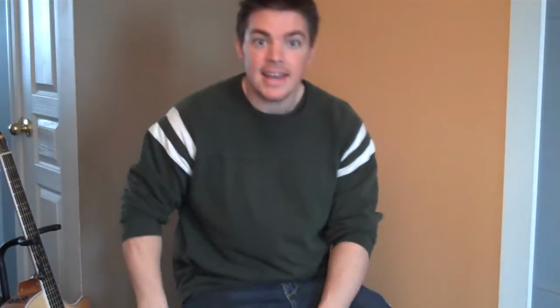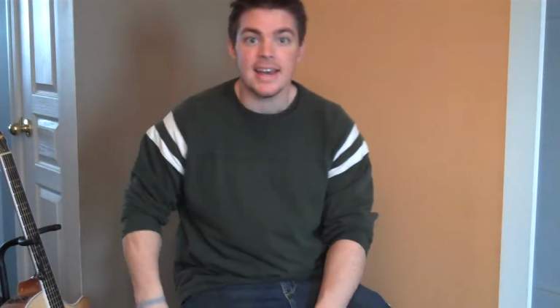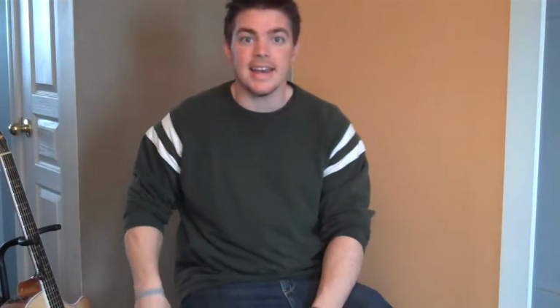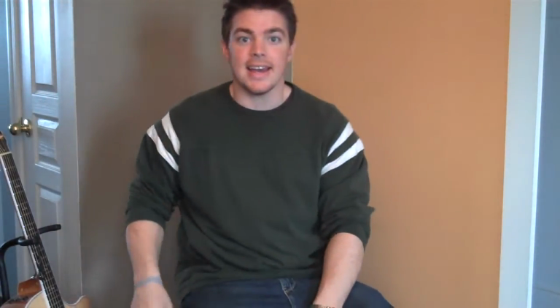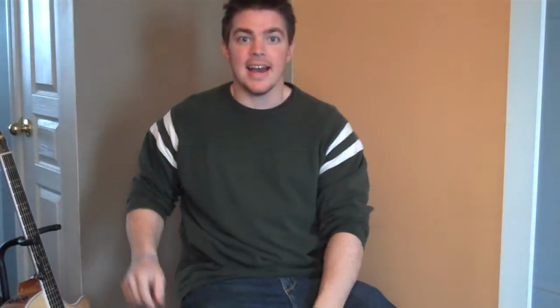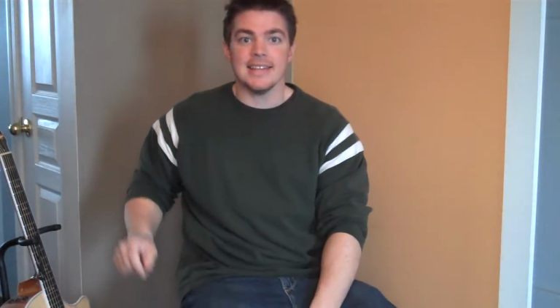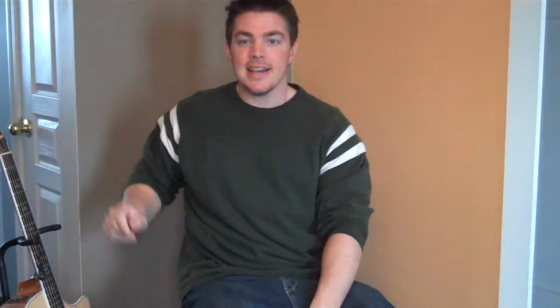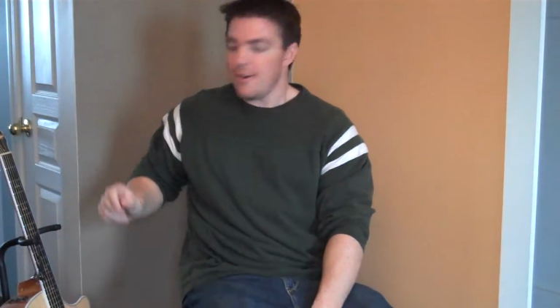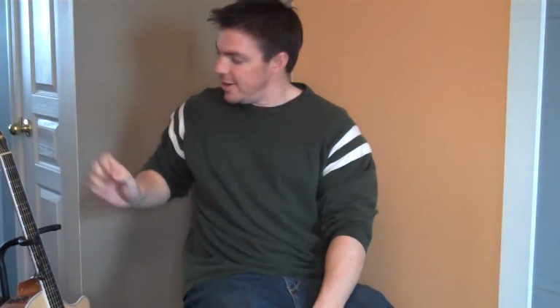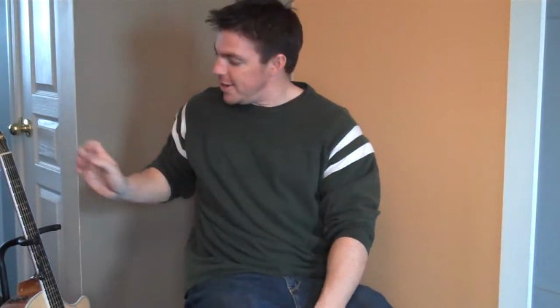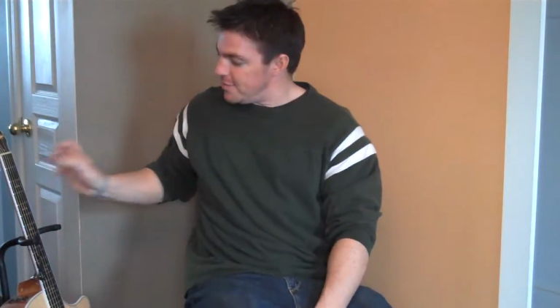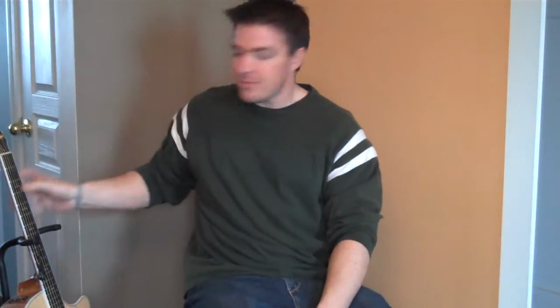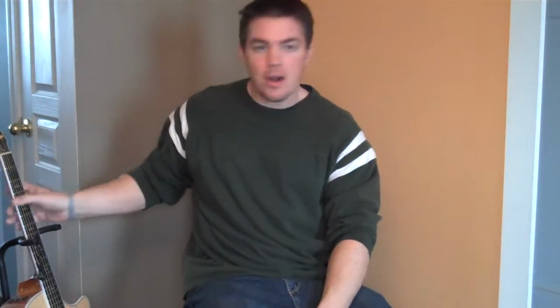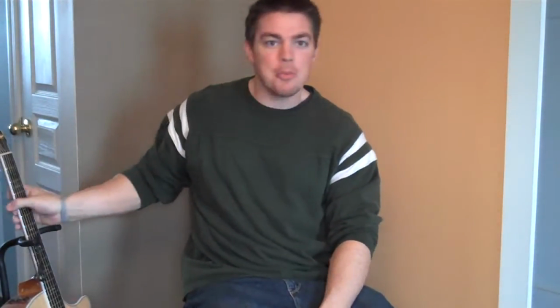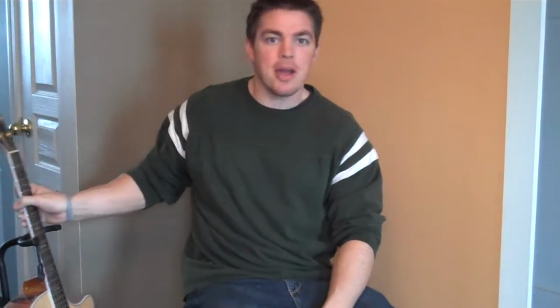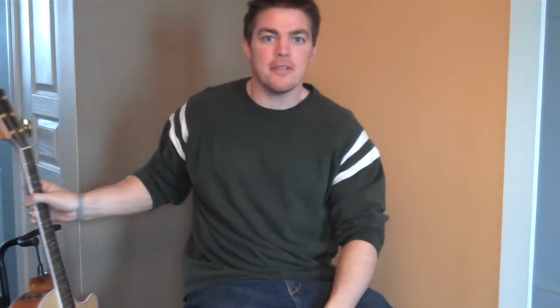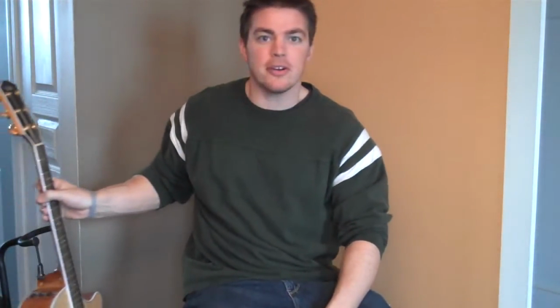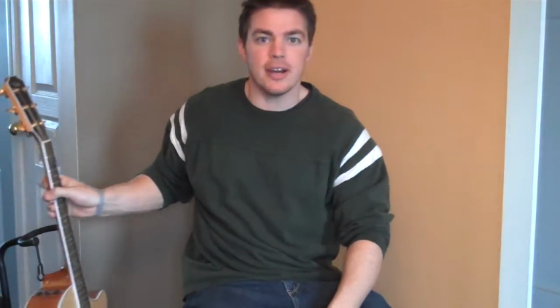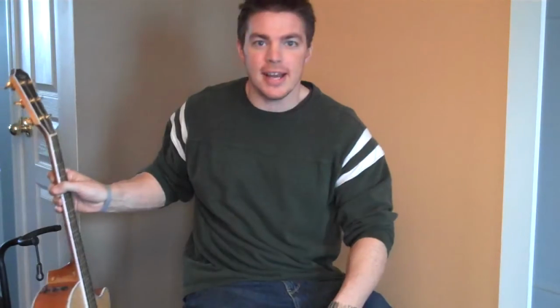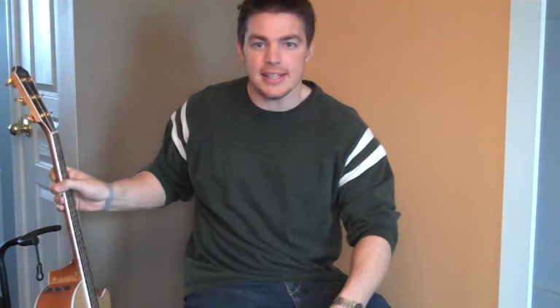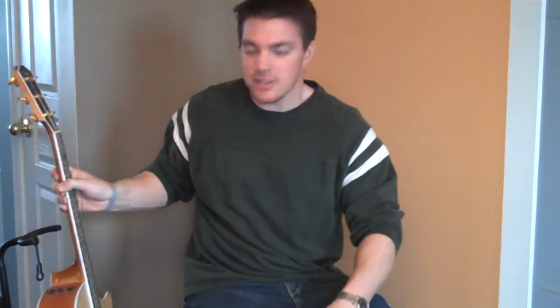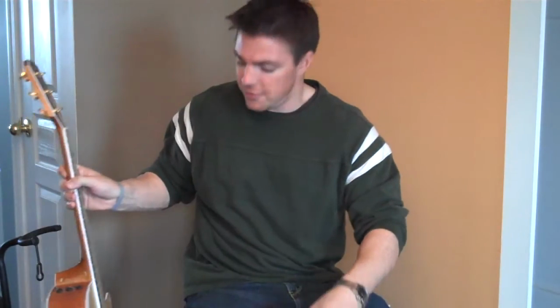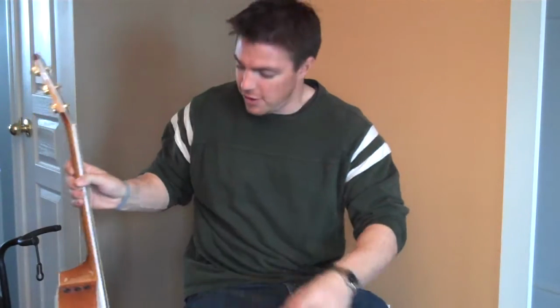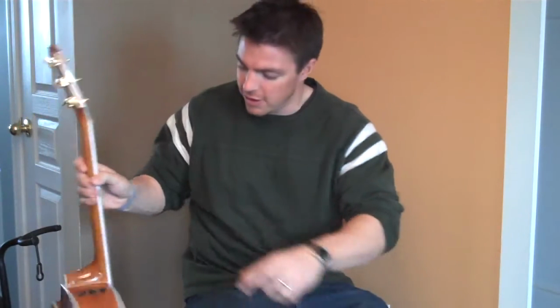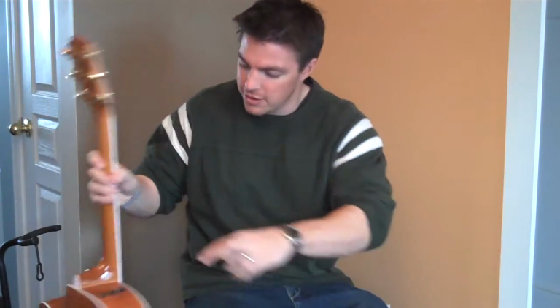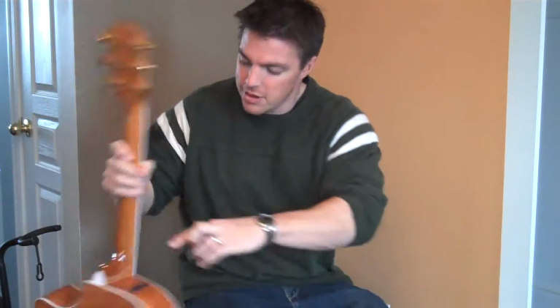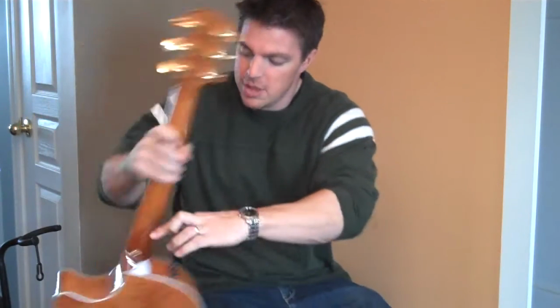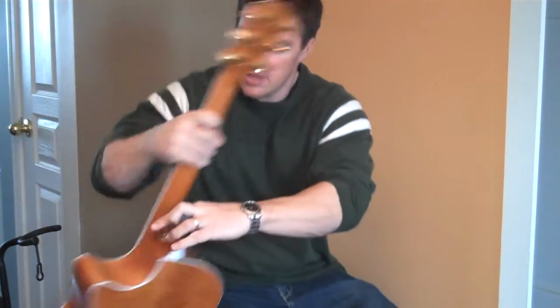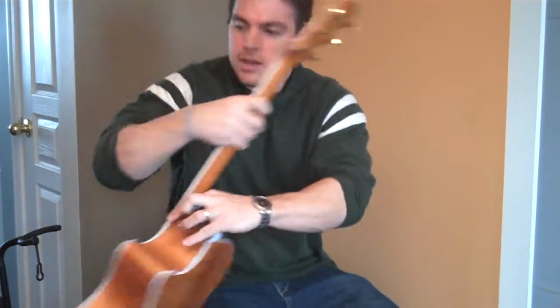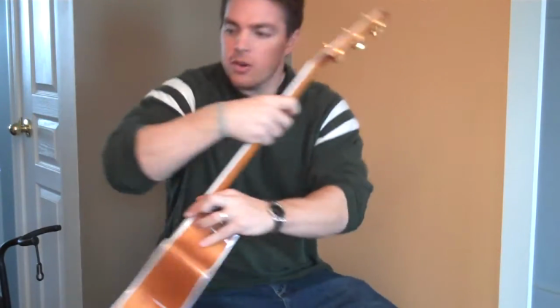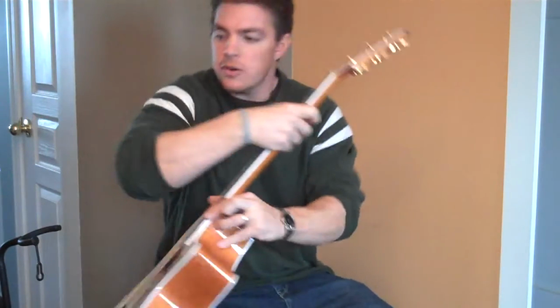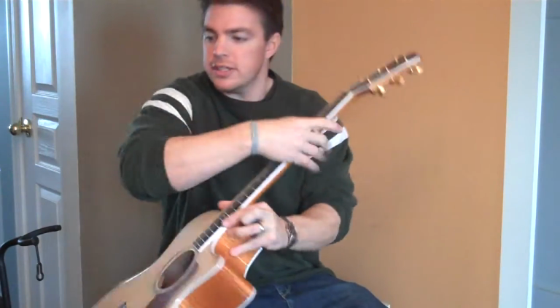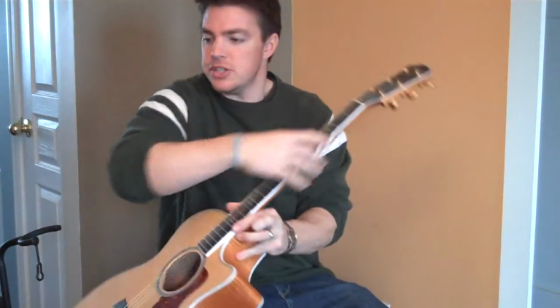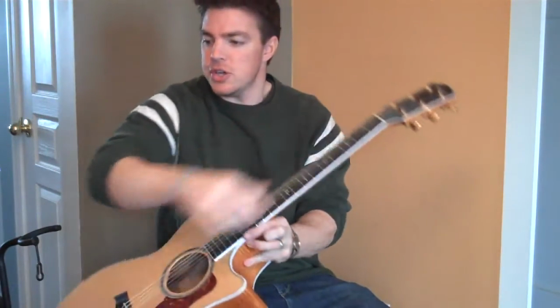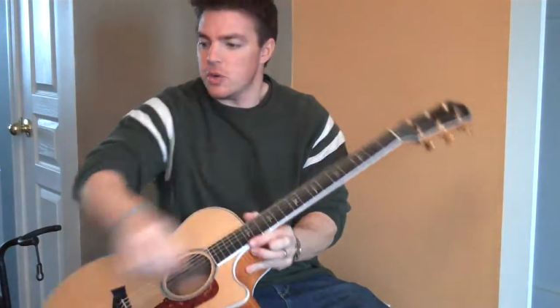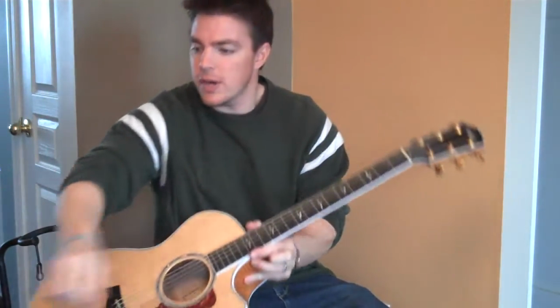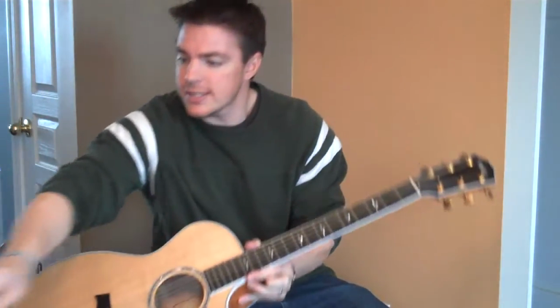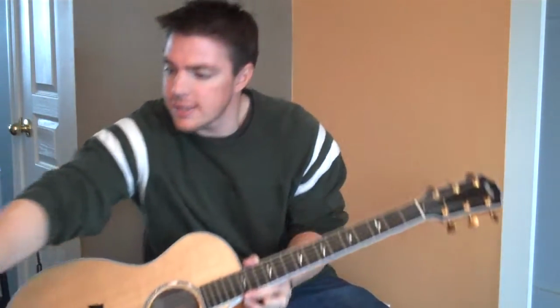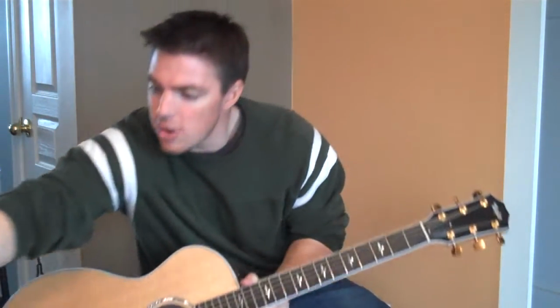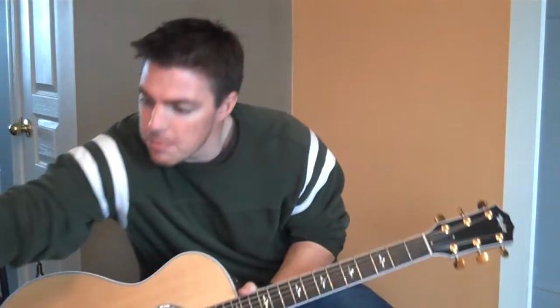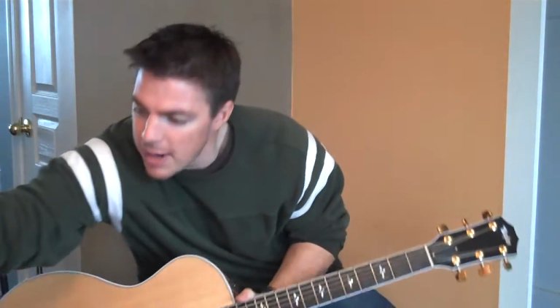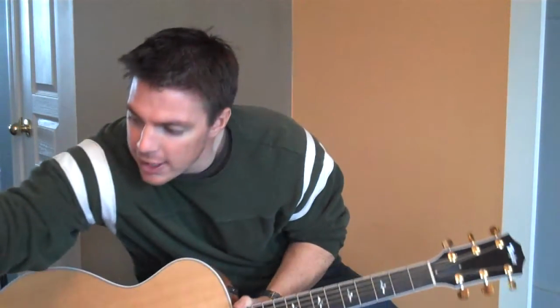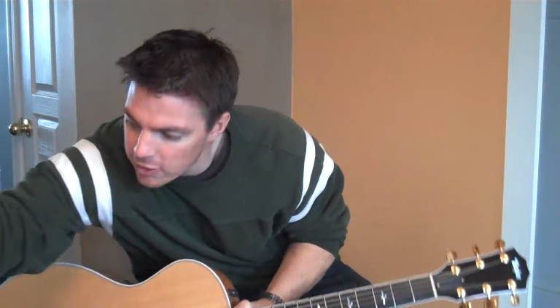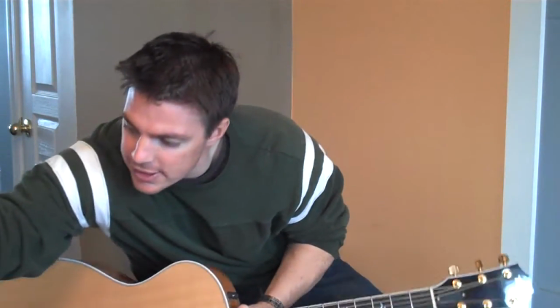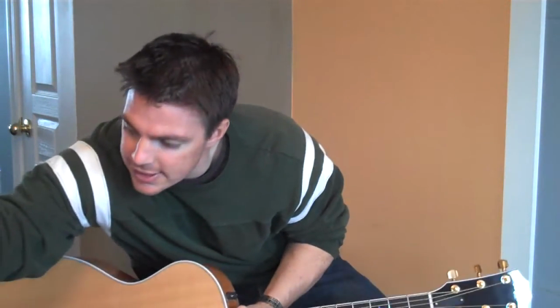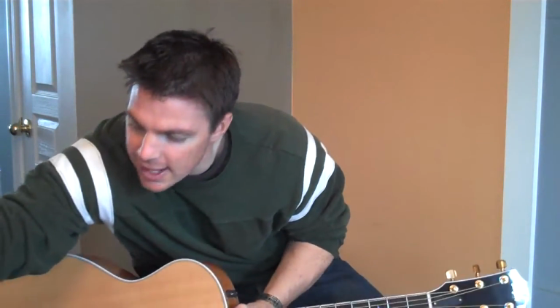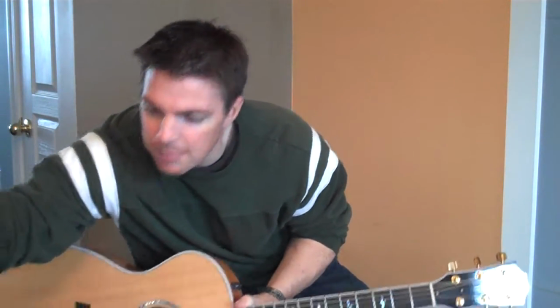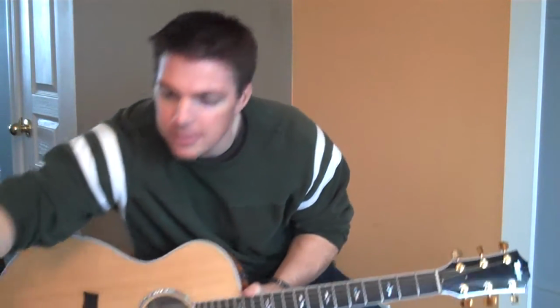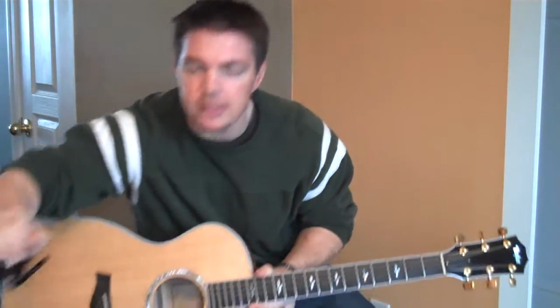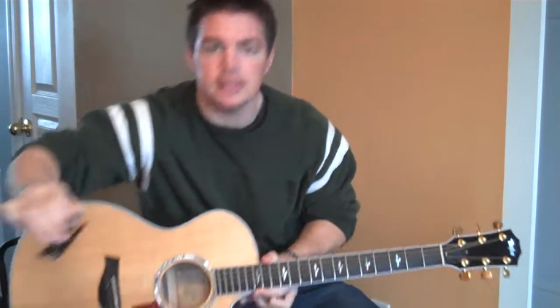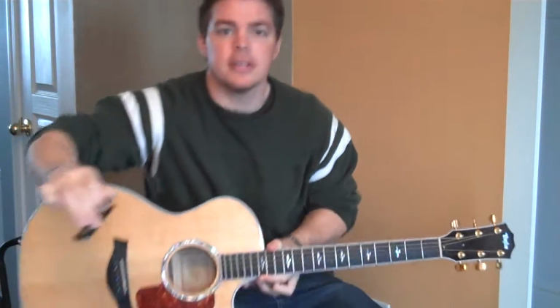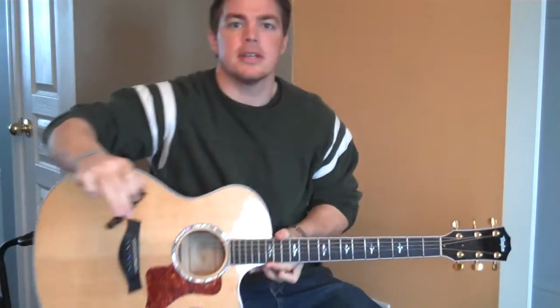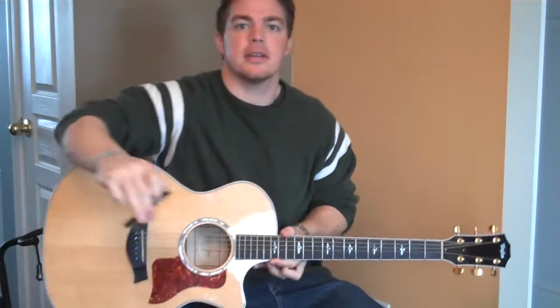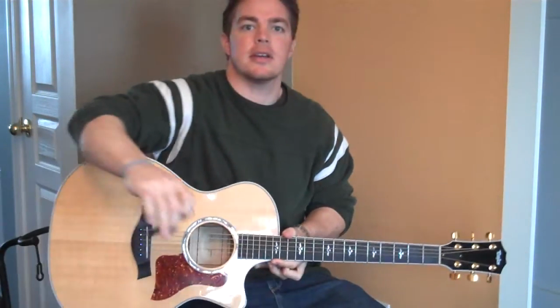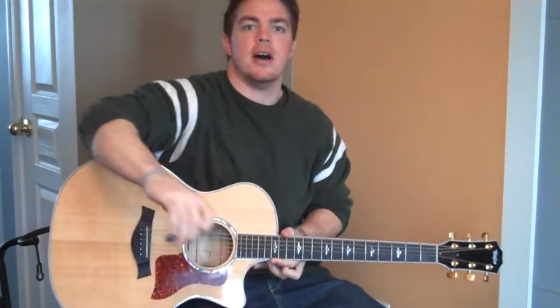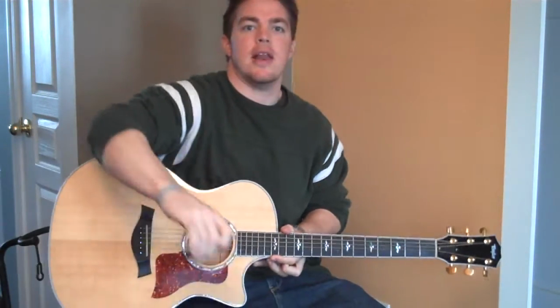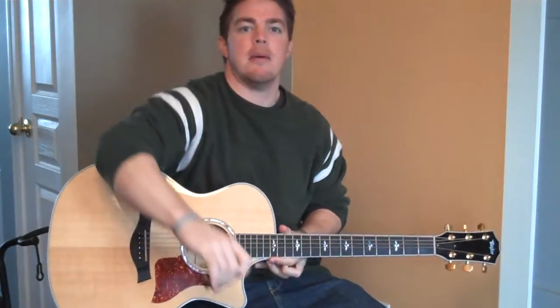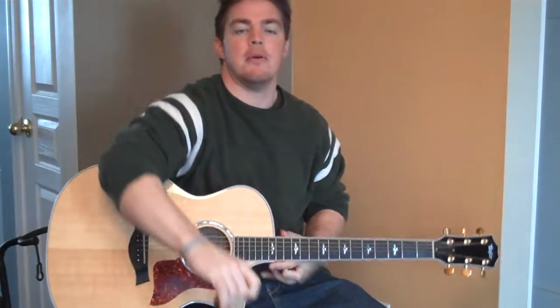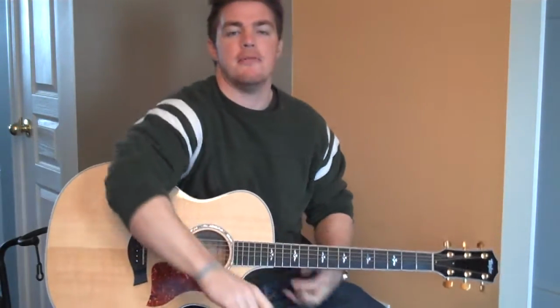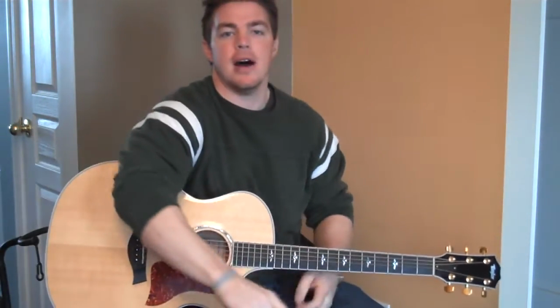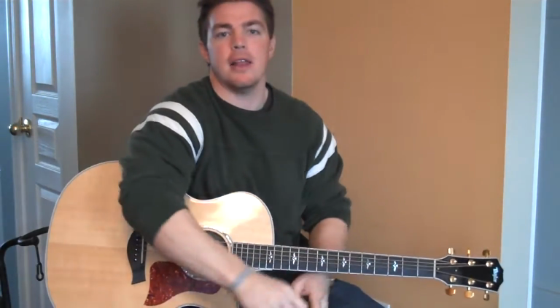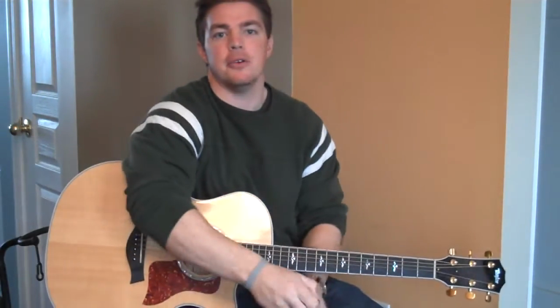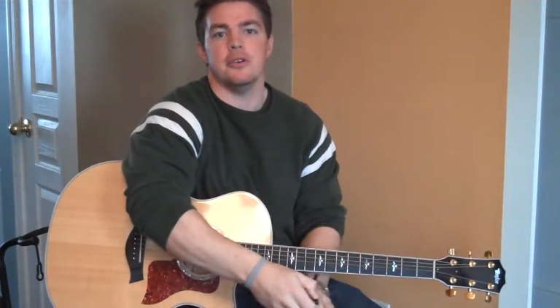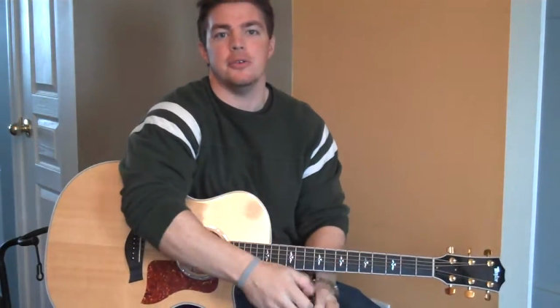Hey guys, how are you? Hope you're having a great day so far. I'm going to teach you a quick song by Chris Tomlin called I Will Follow You.